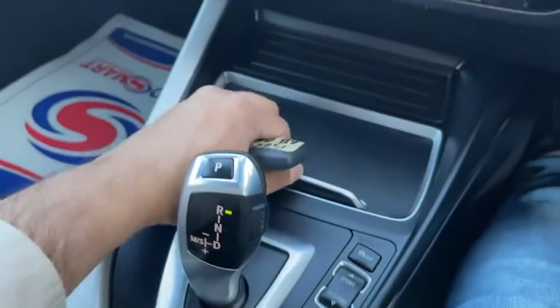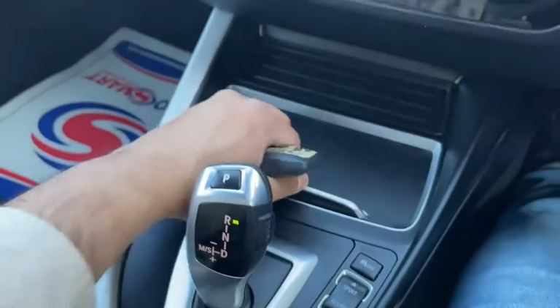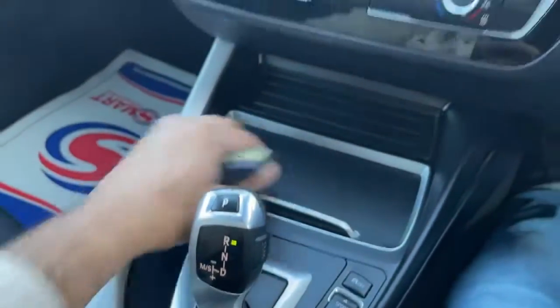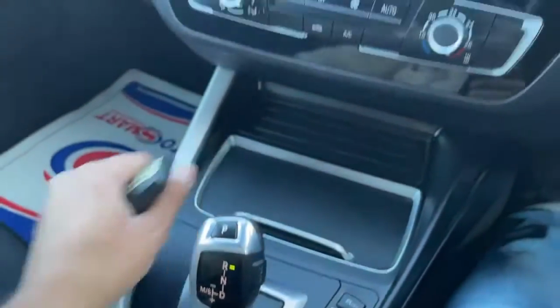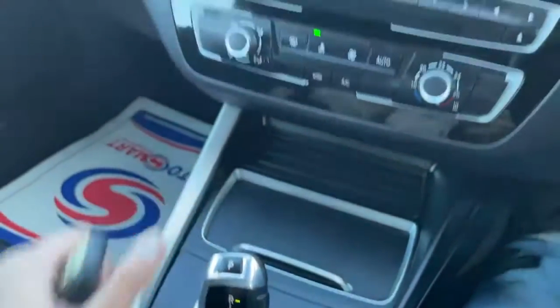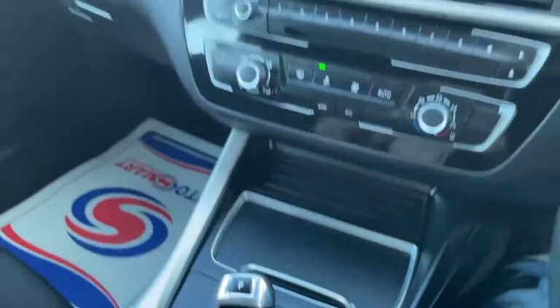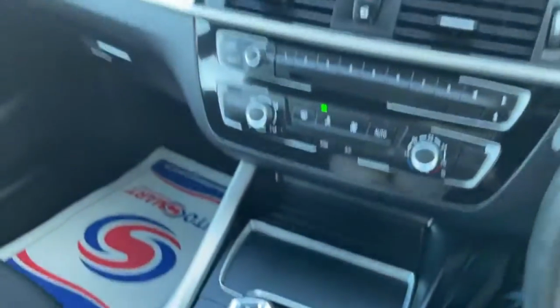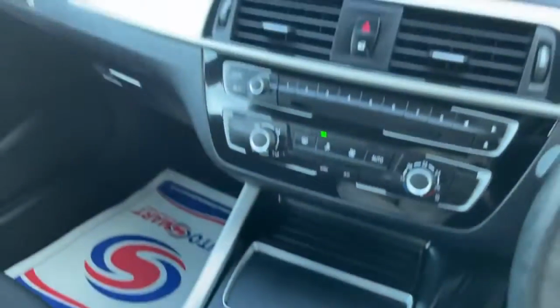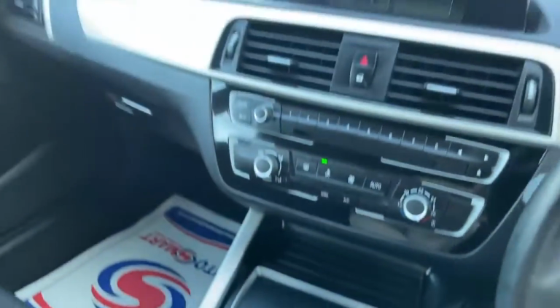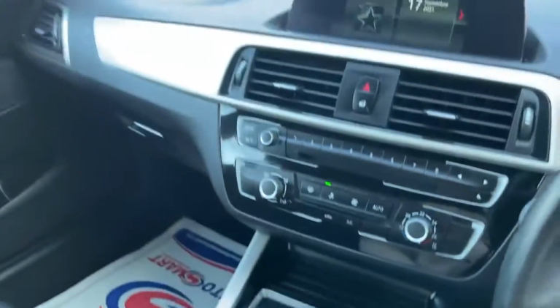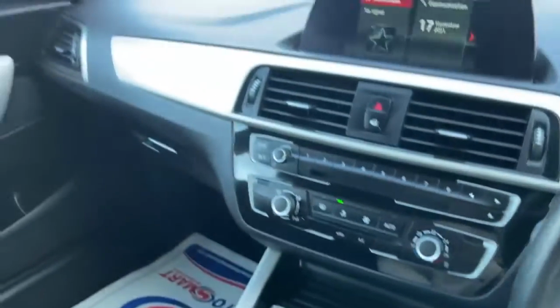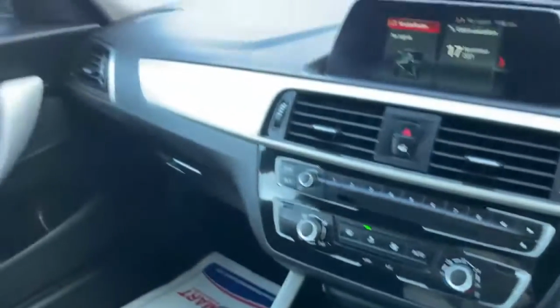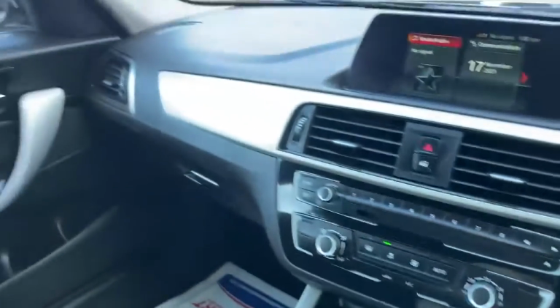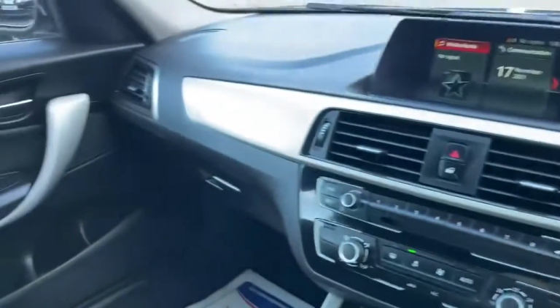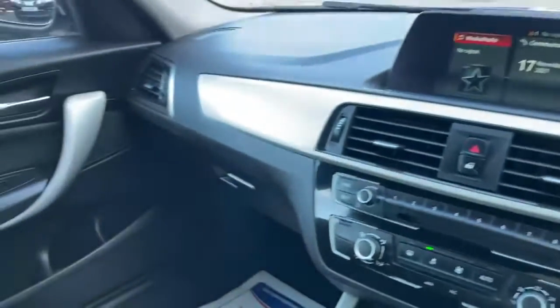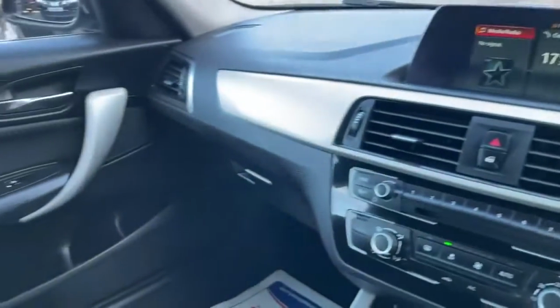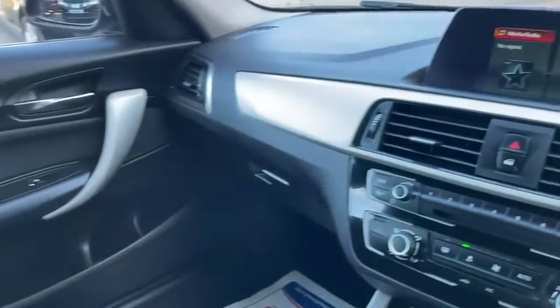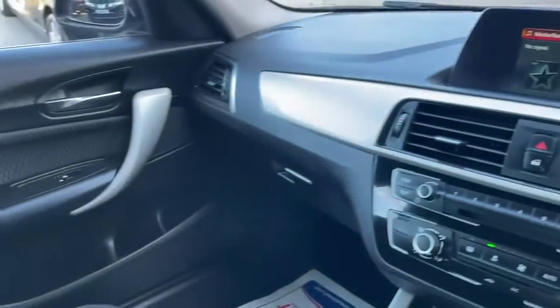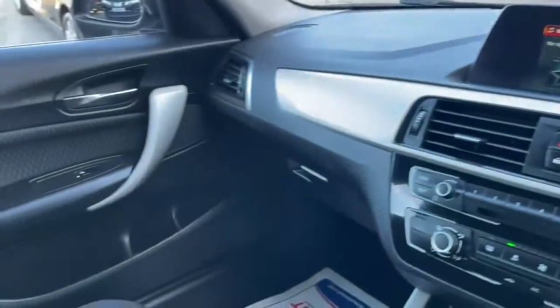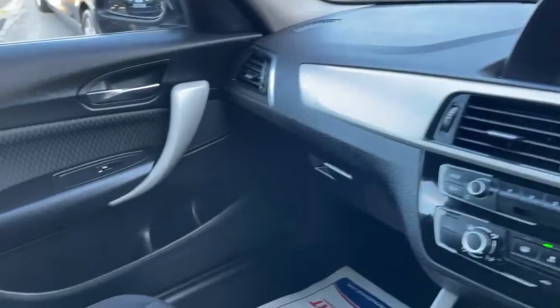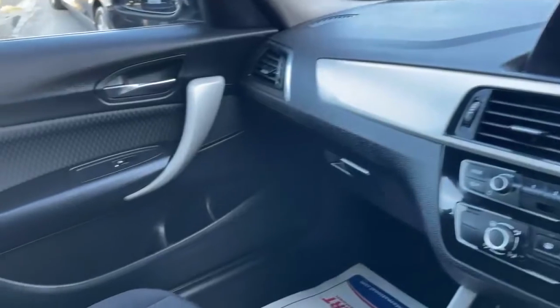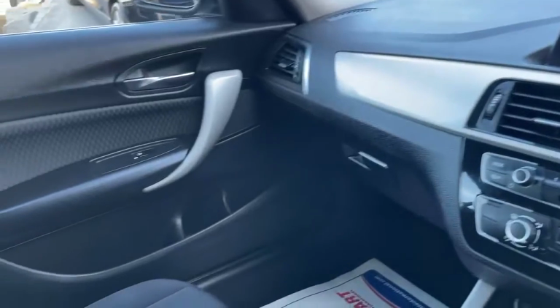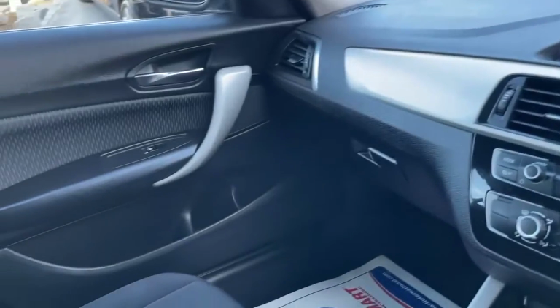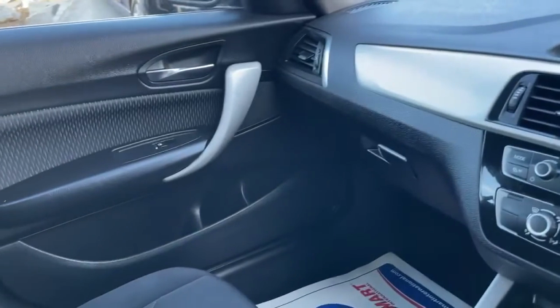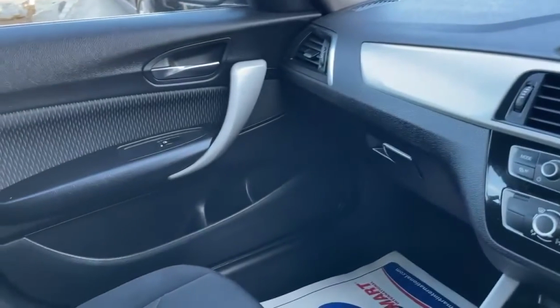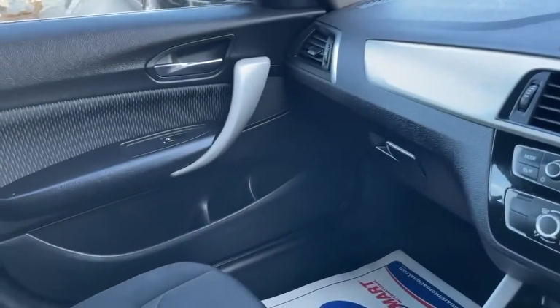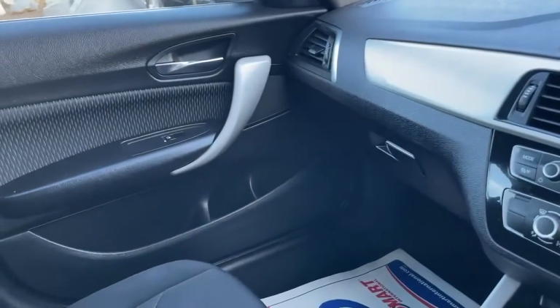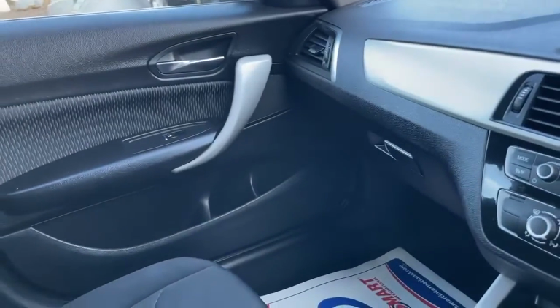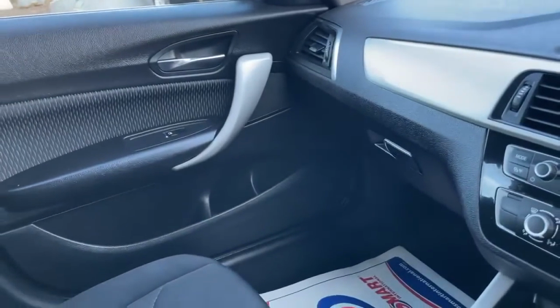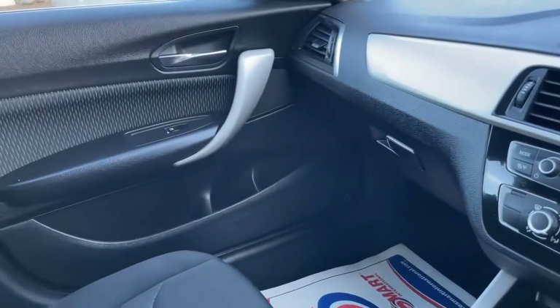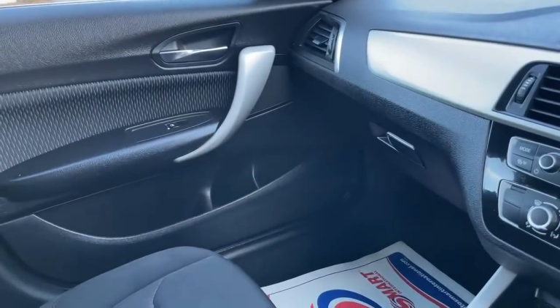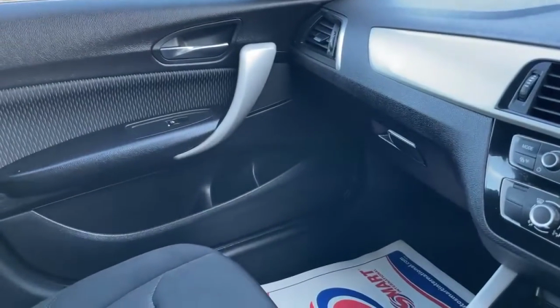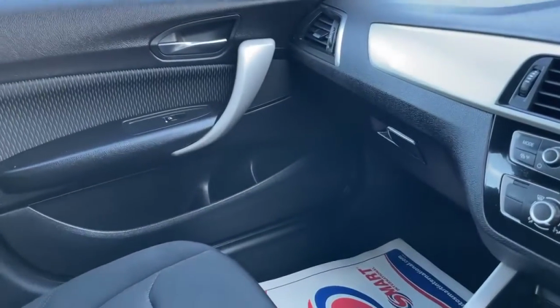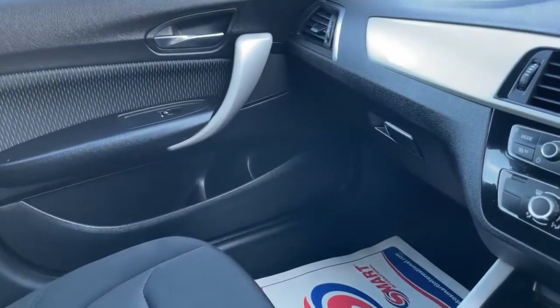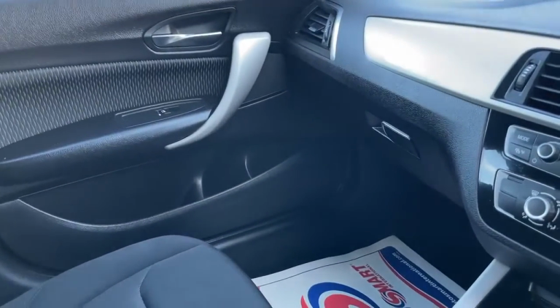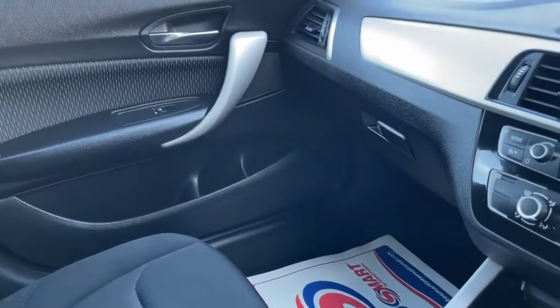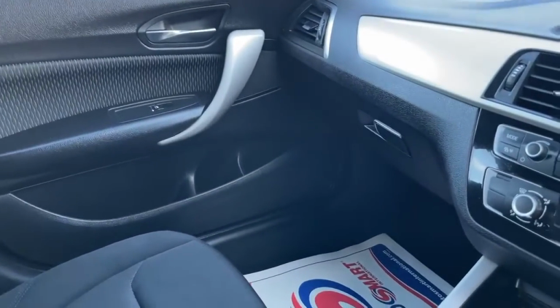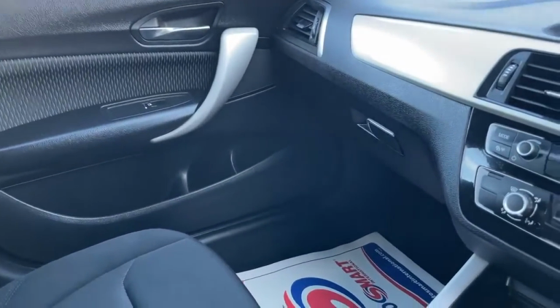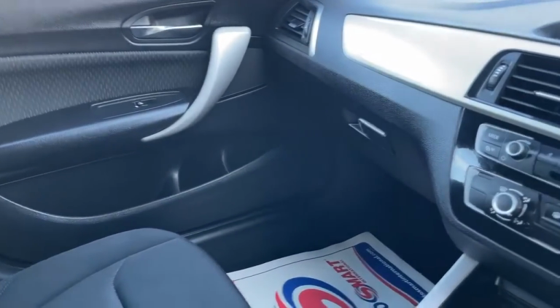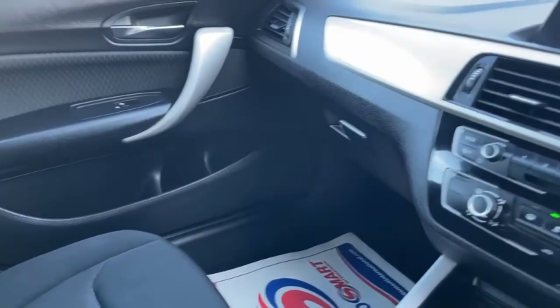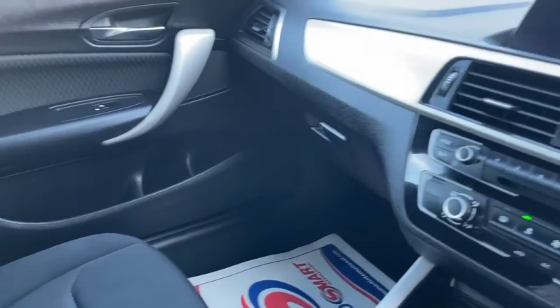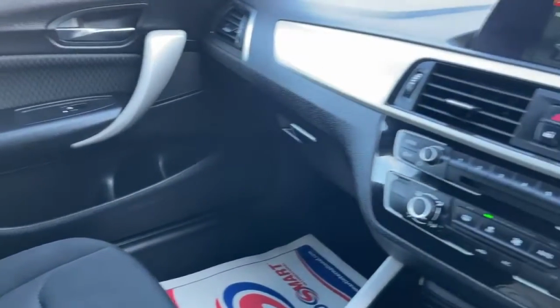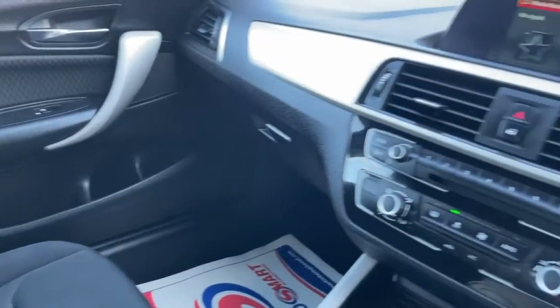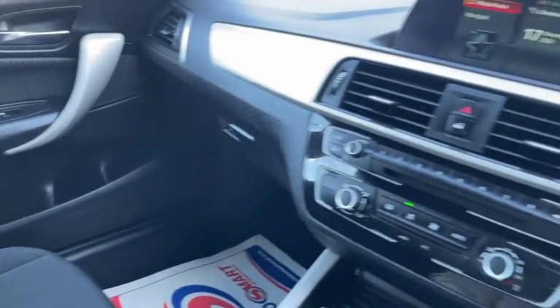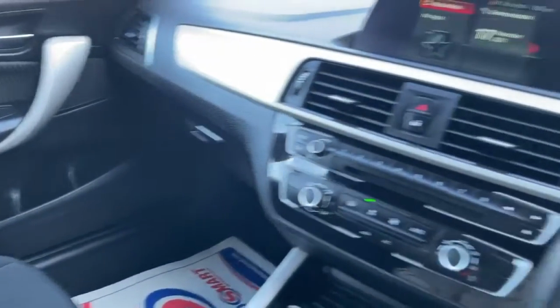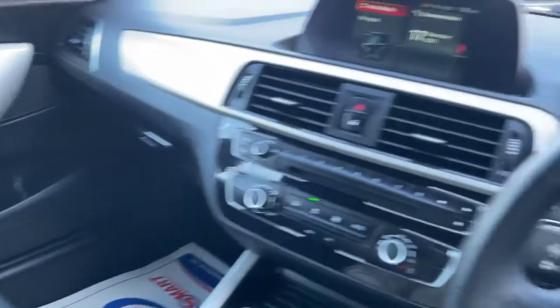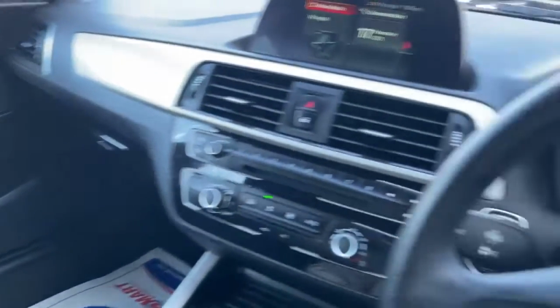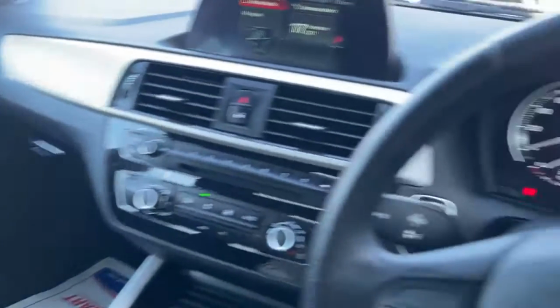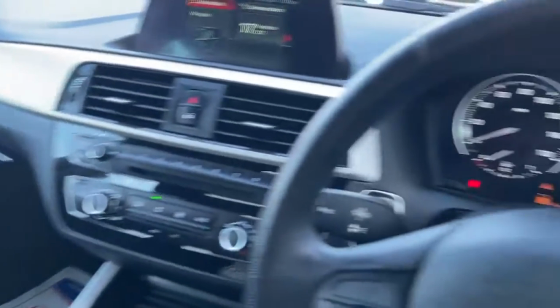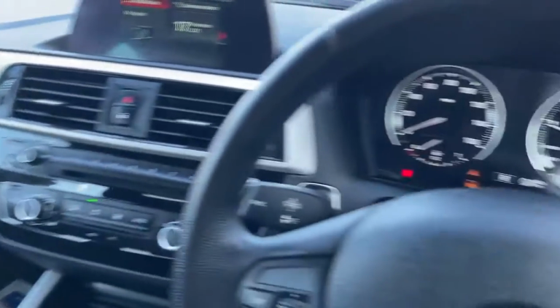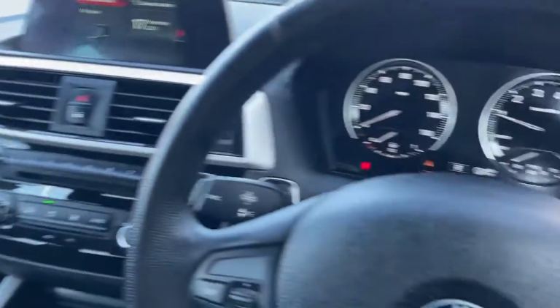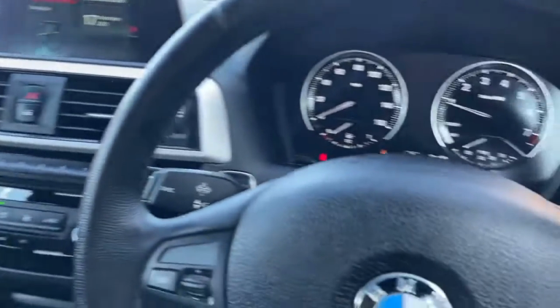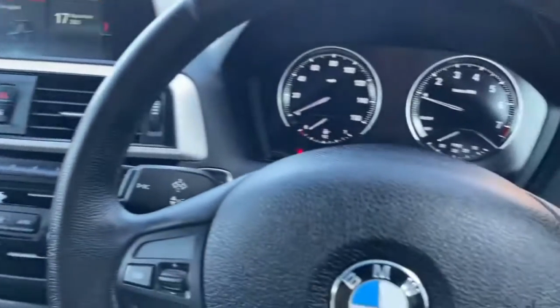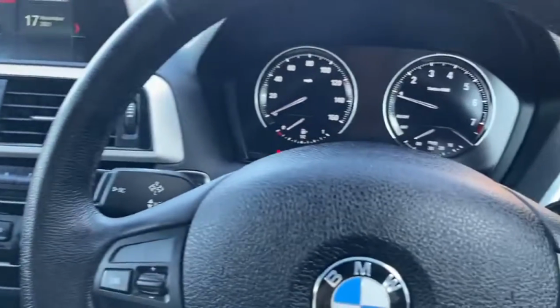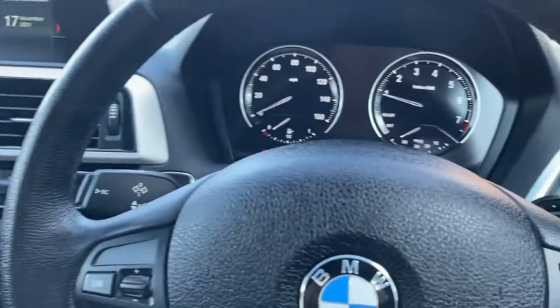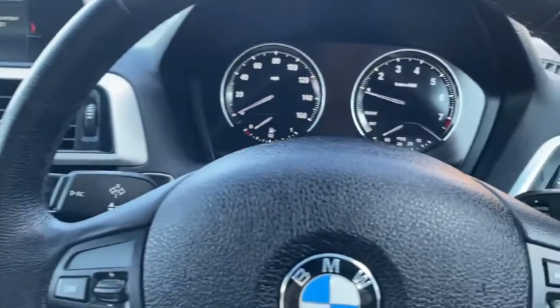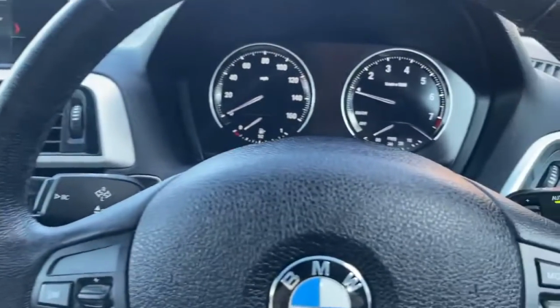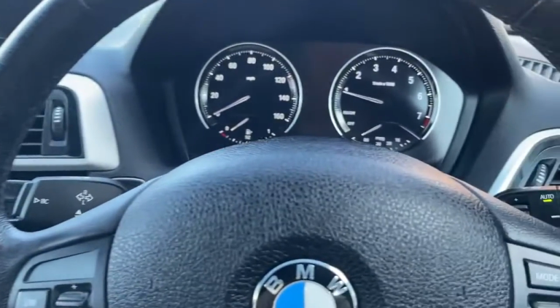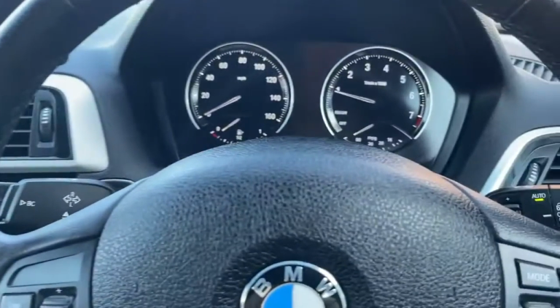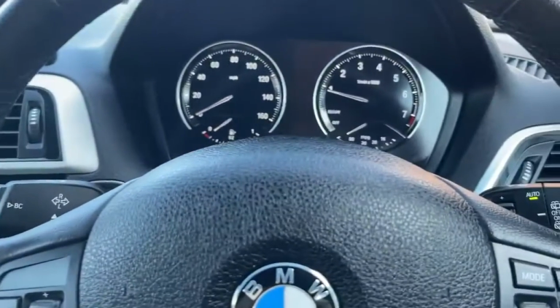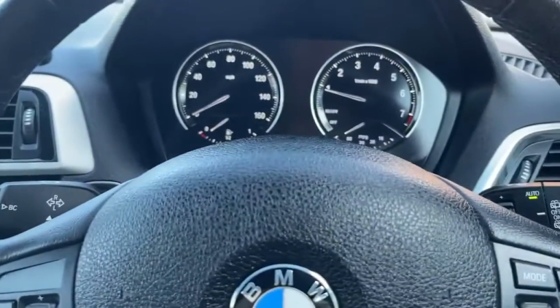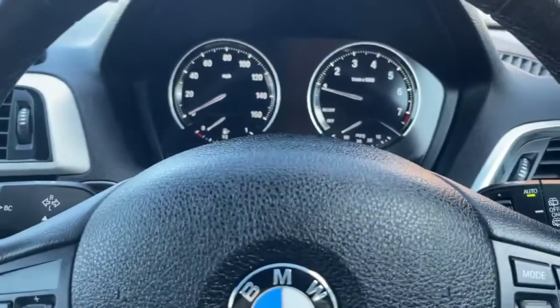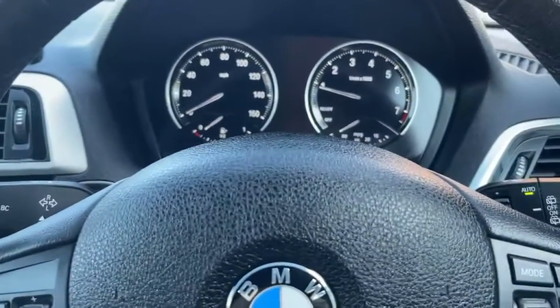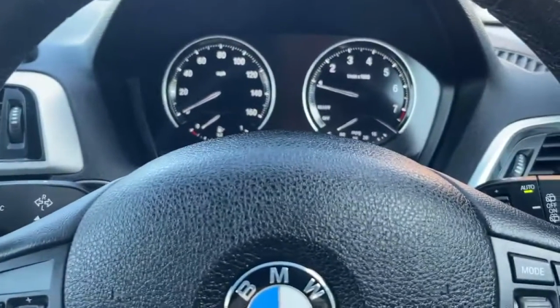This car is immaculate in and out. If you have any more questions, please give us a call and we'll be happy to help. Thank you very much for watching the video.